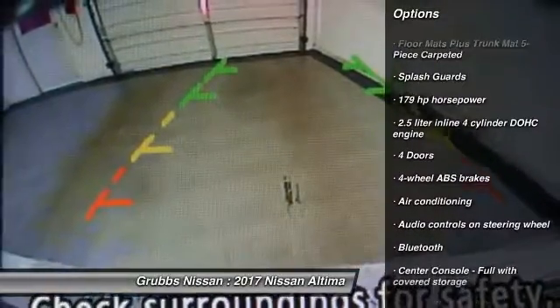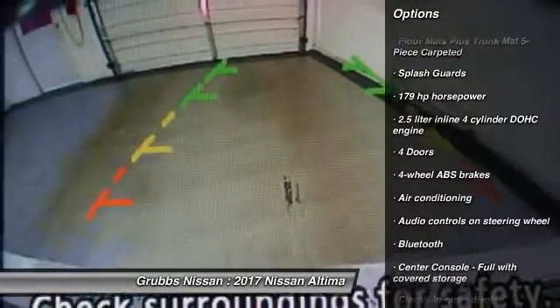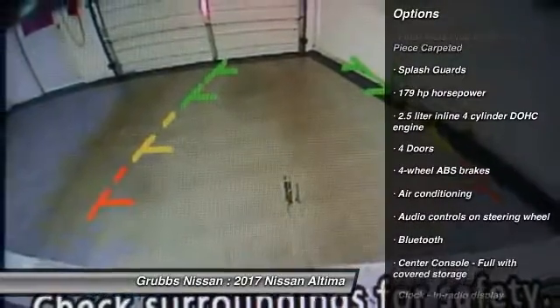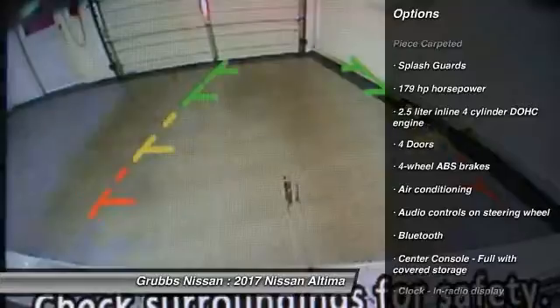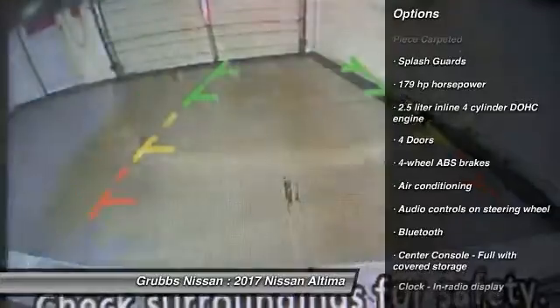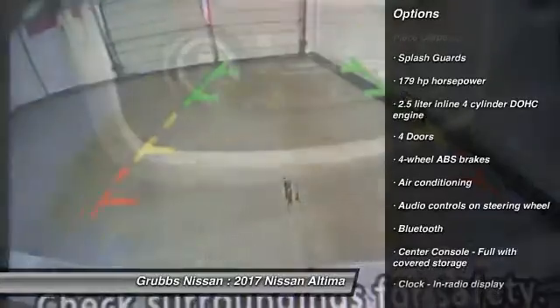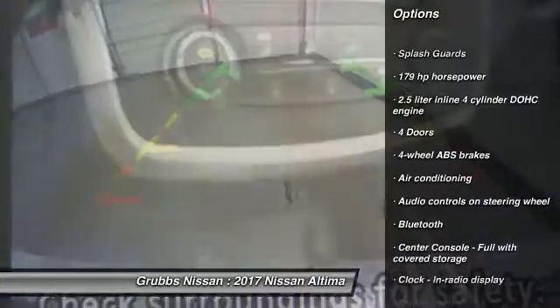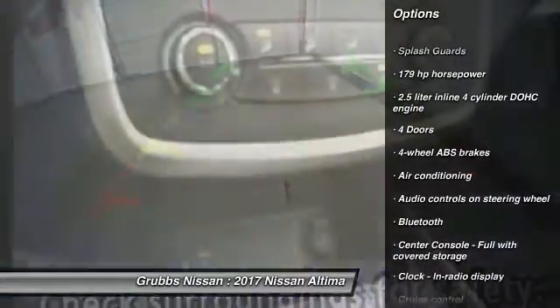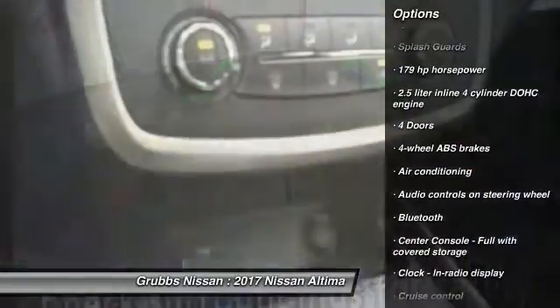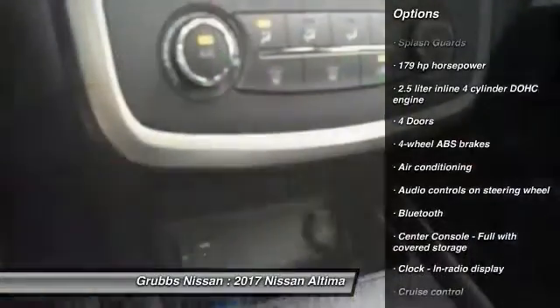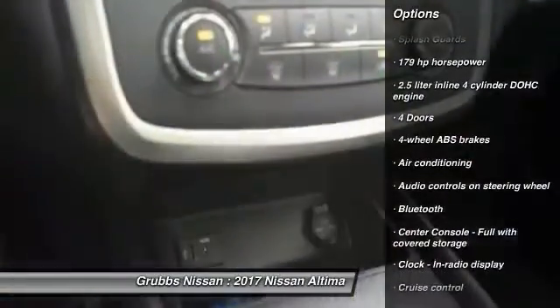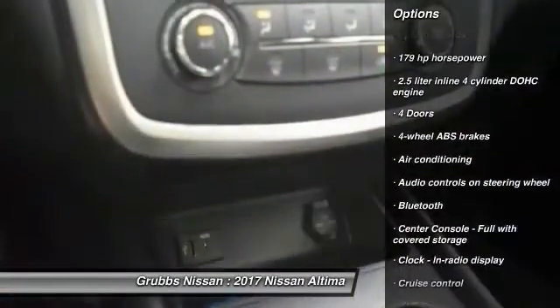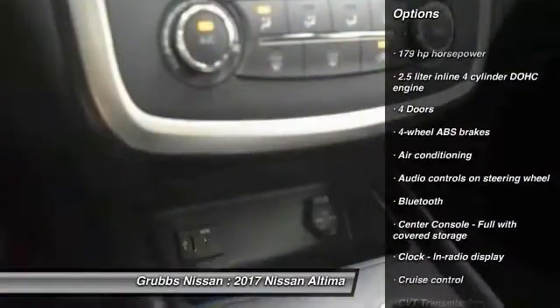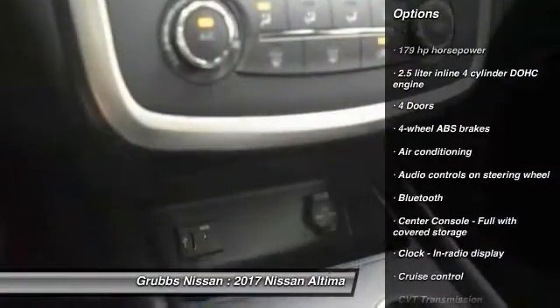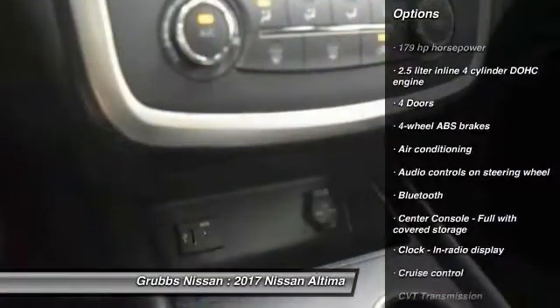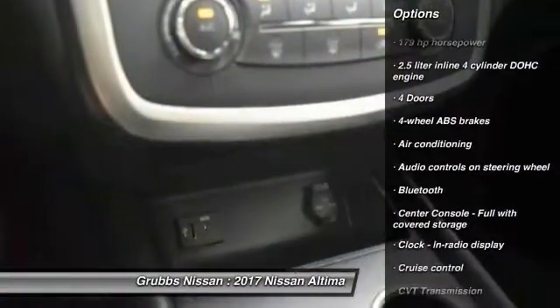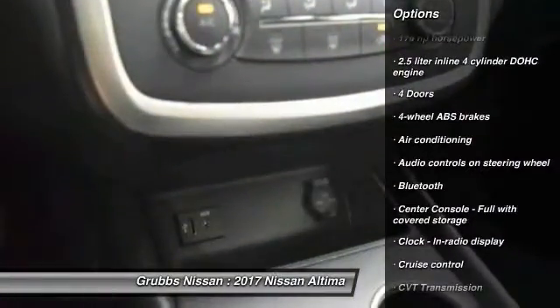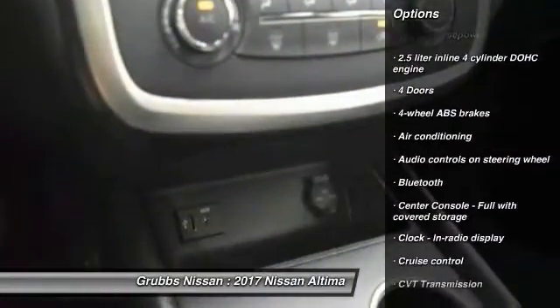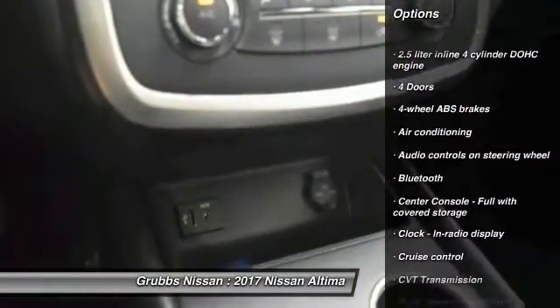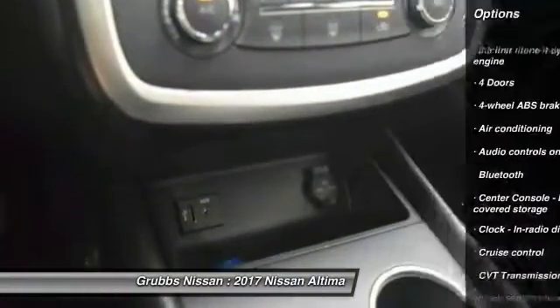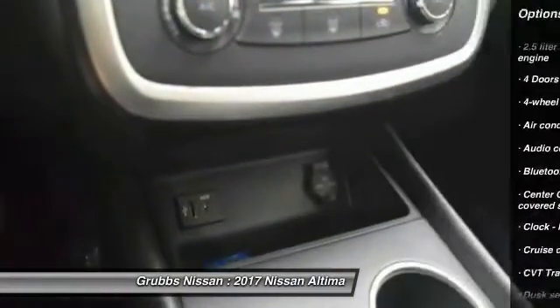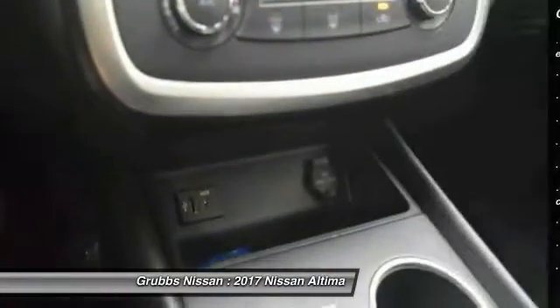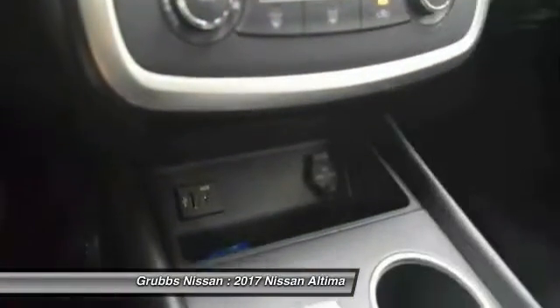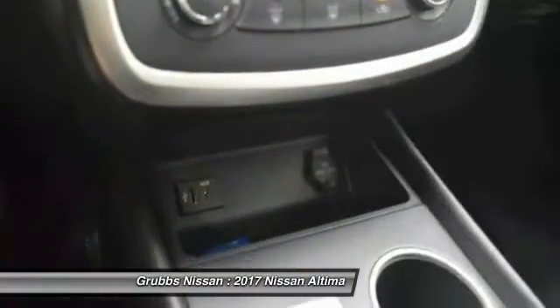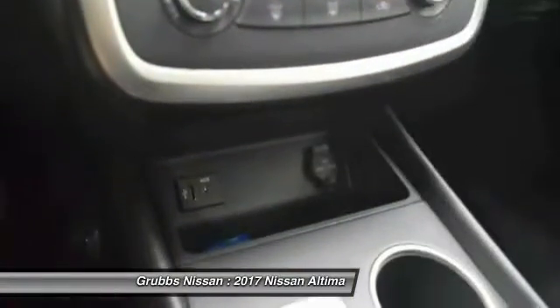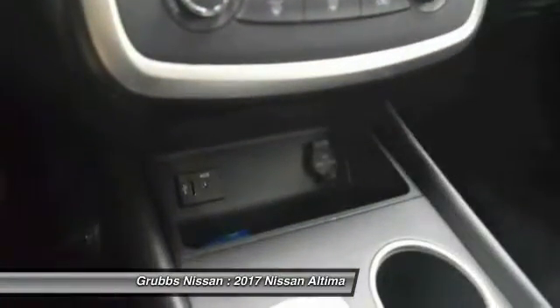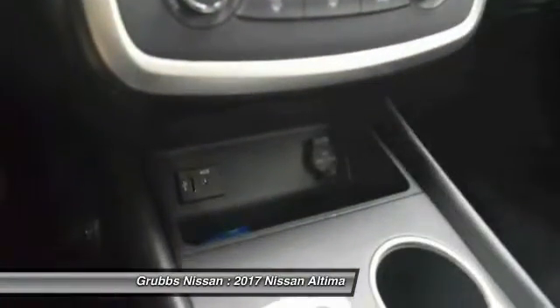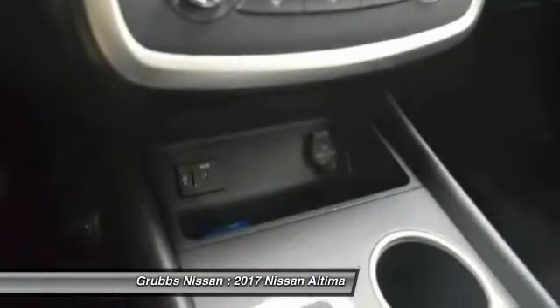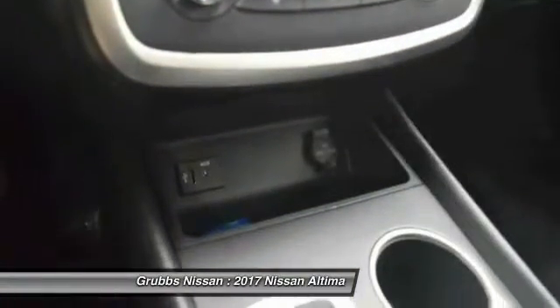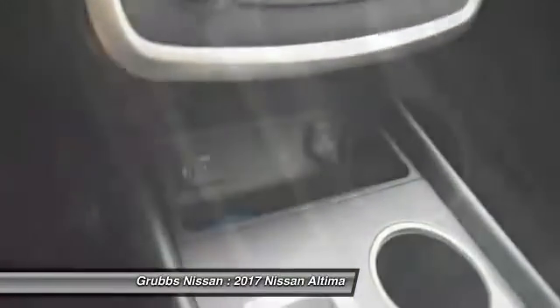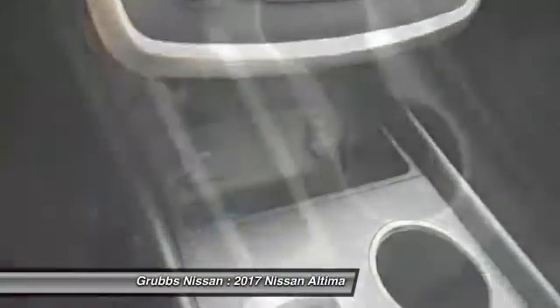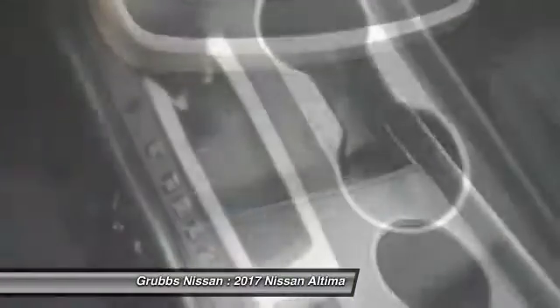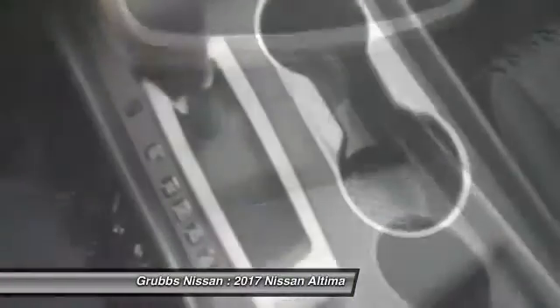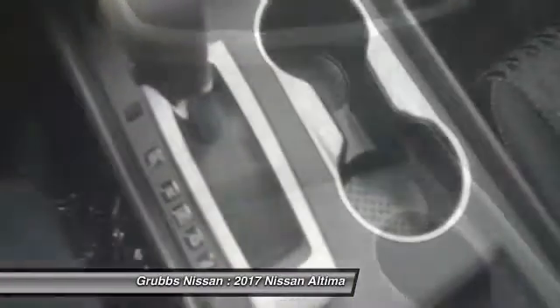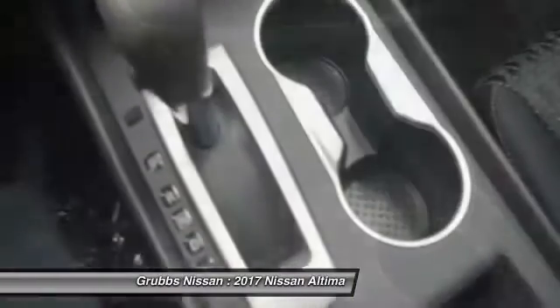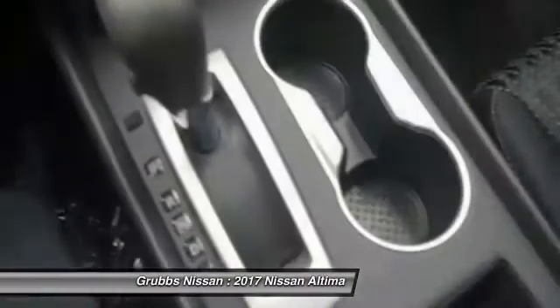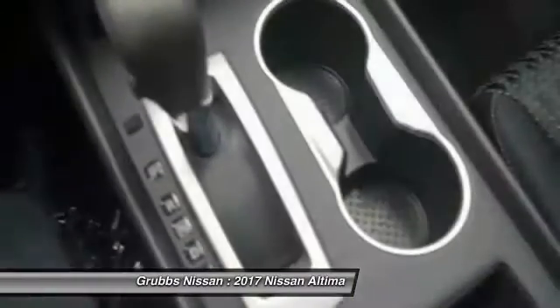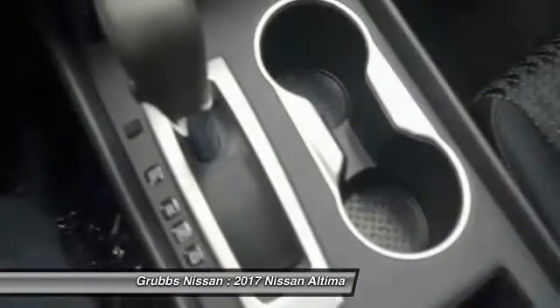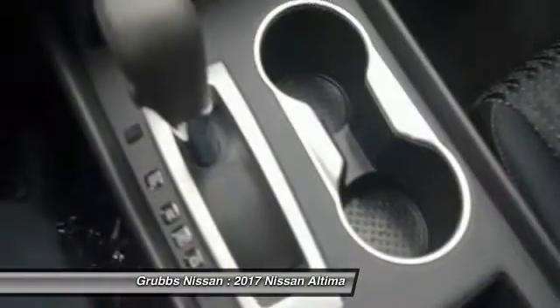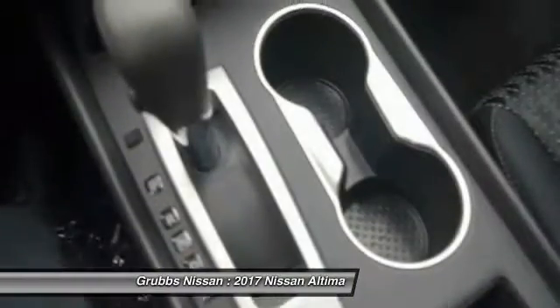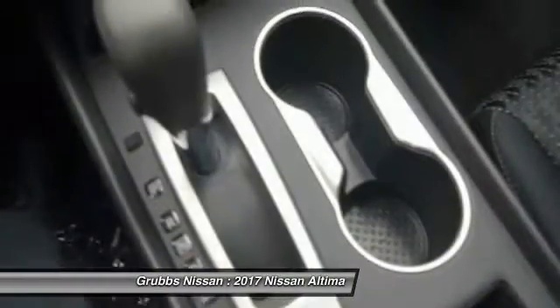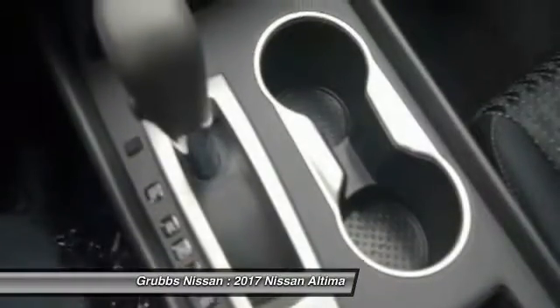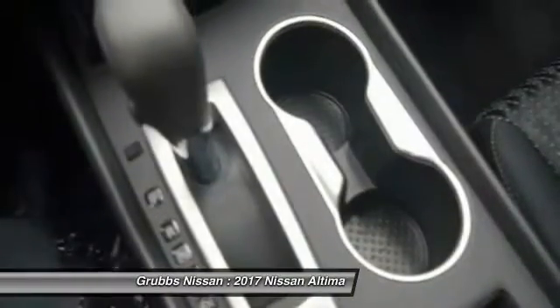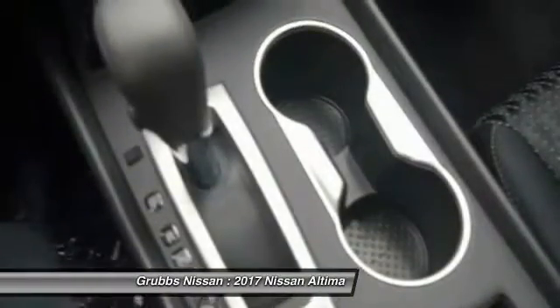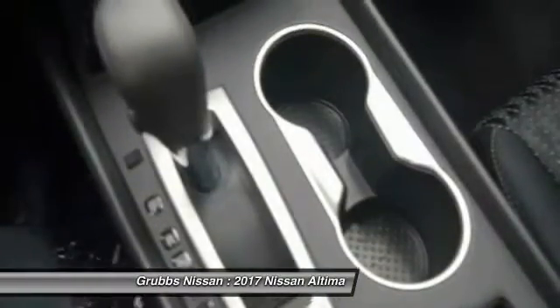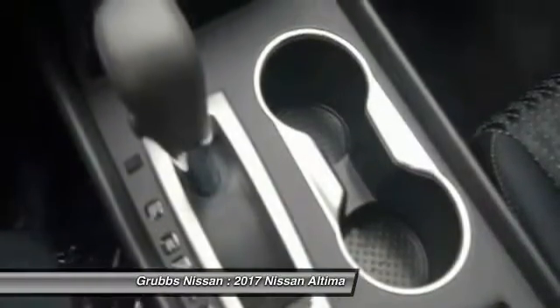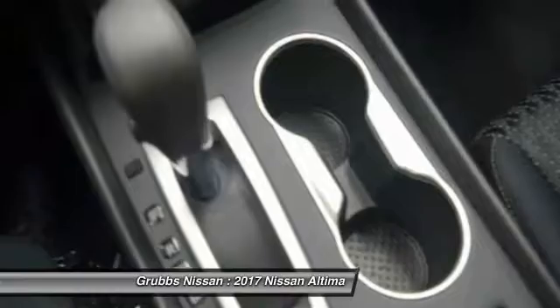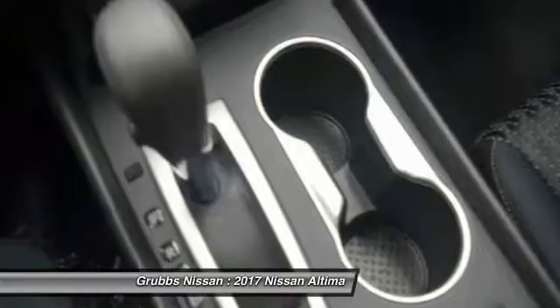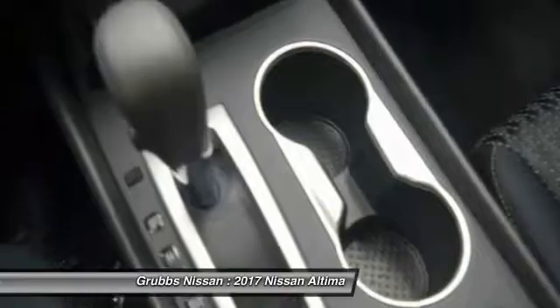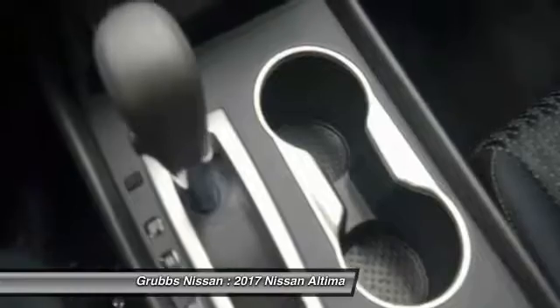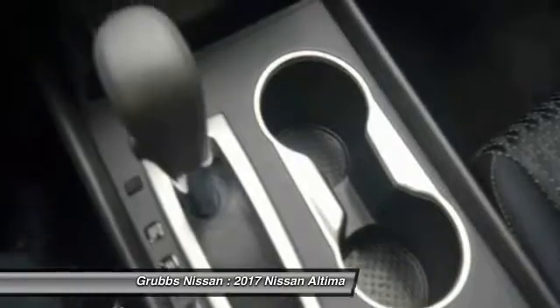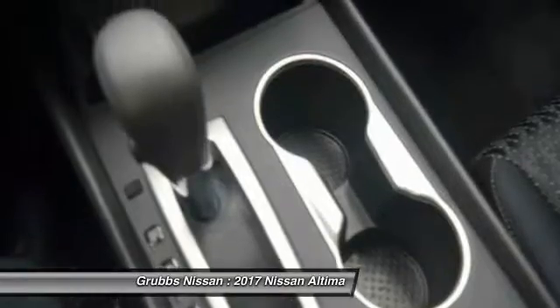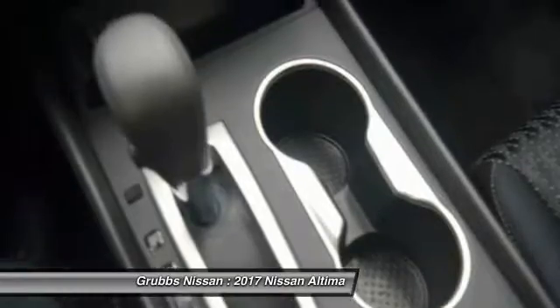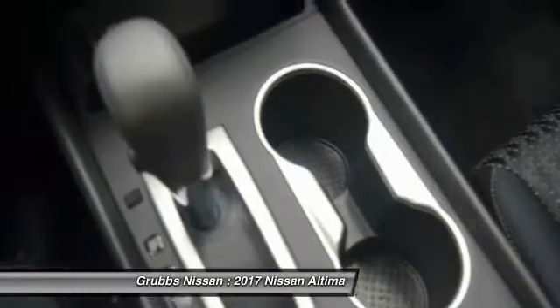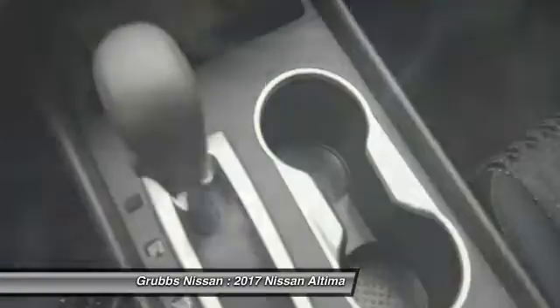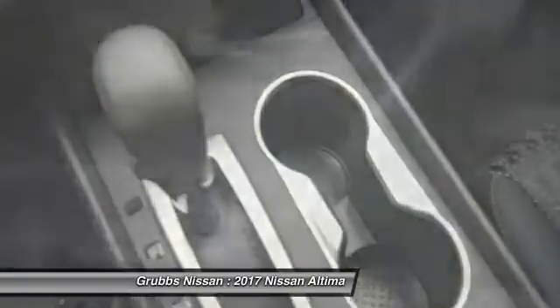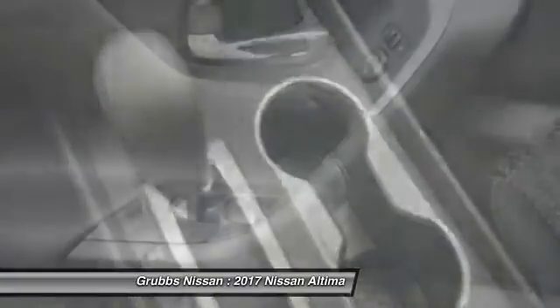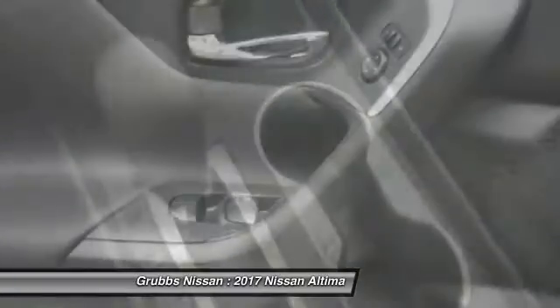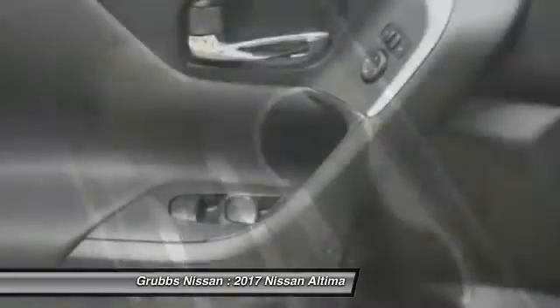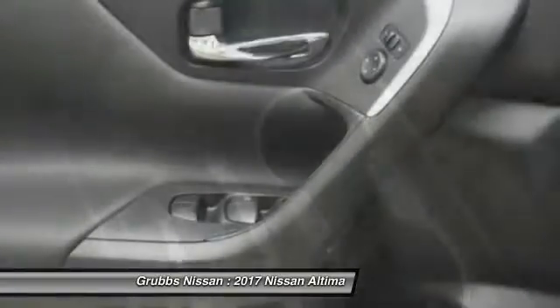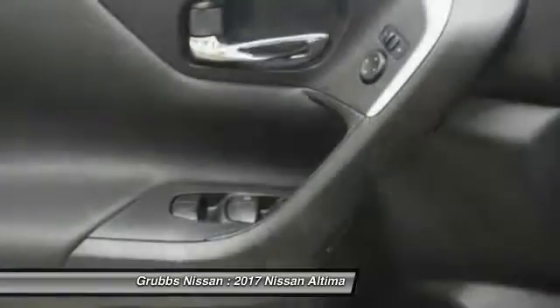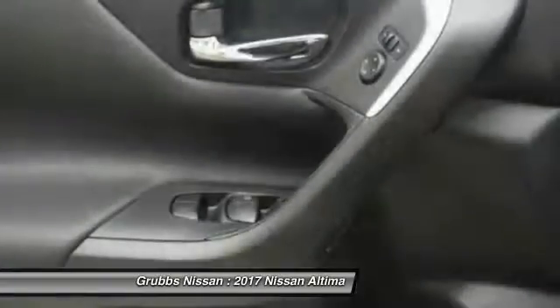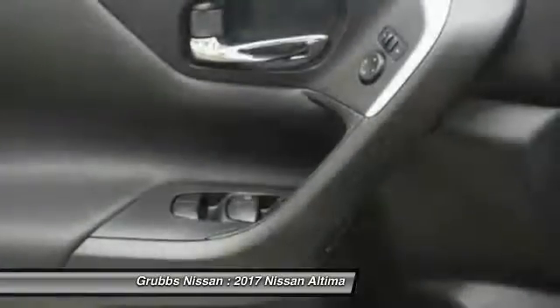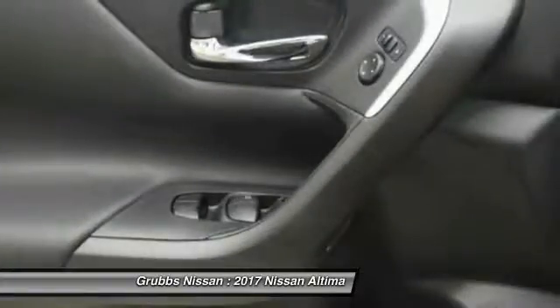Air conditioning, front wheel drive, cruise control, tilt and telescopic steering wheel, power windows, remote power door locks.